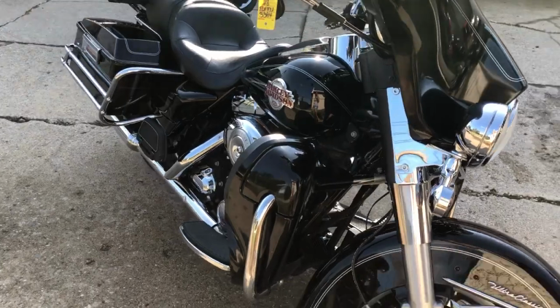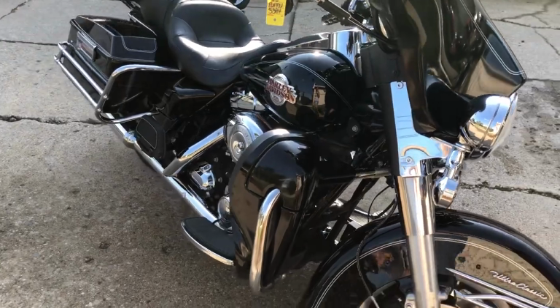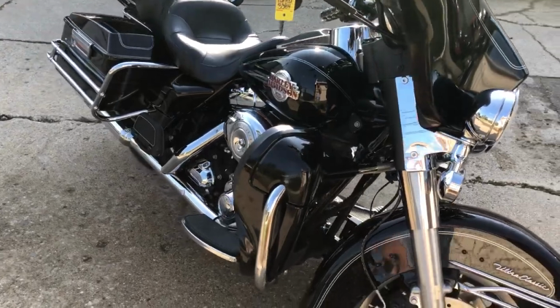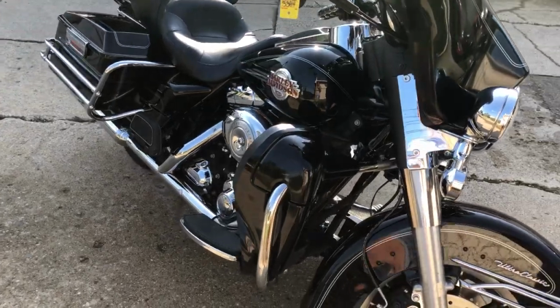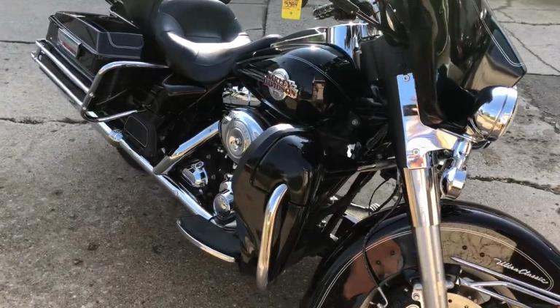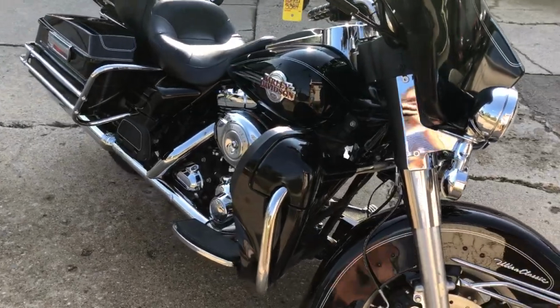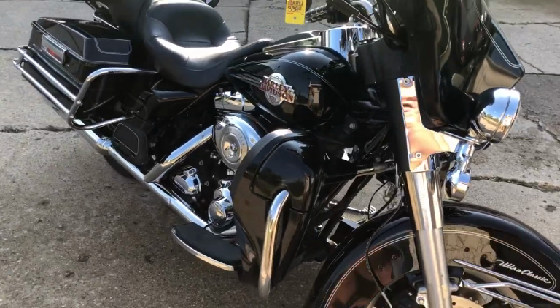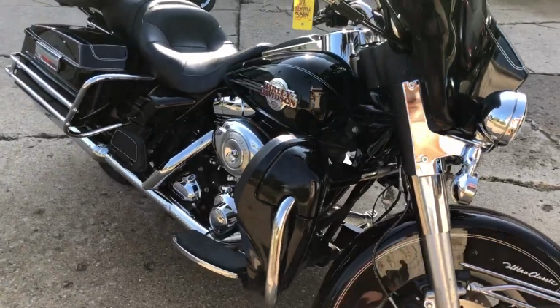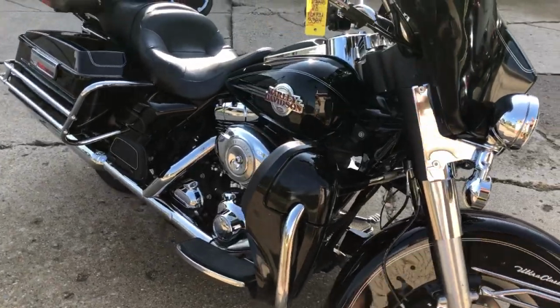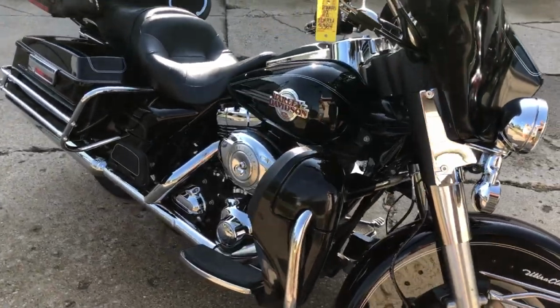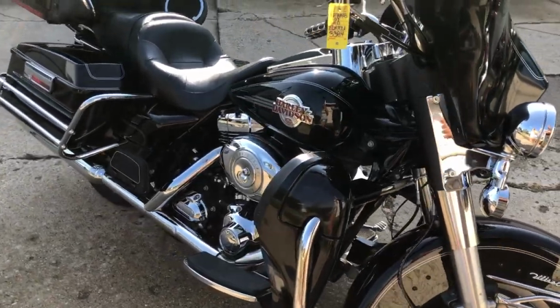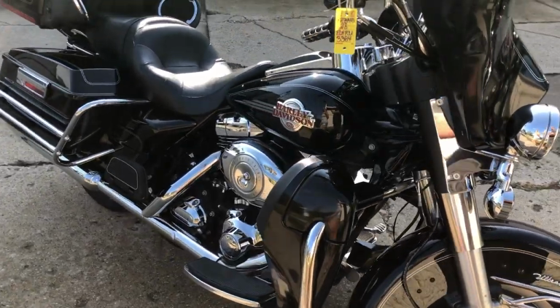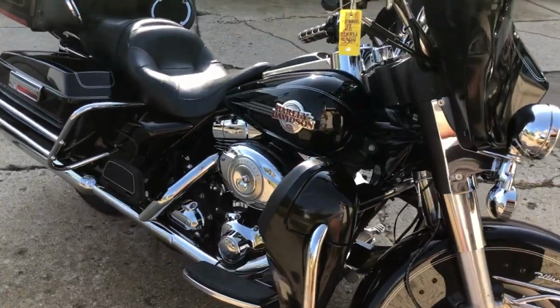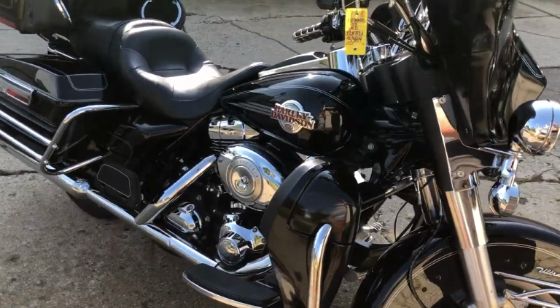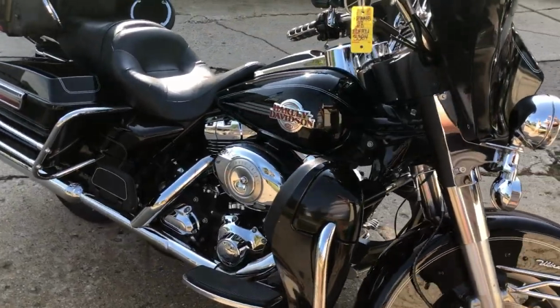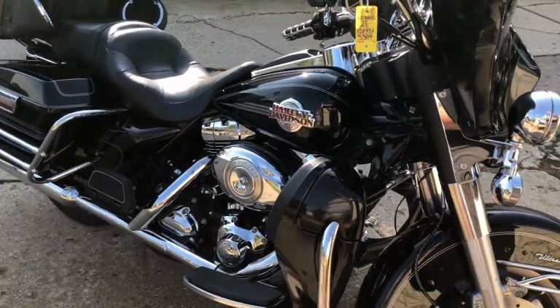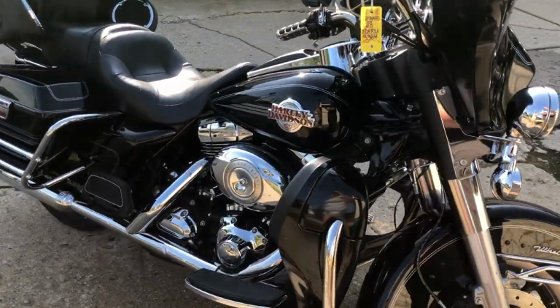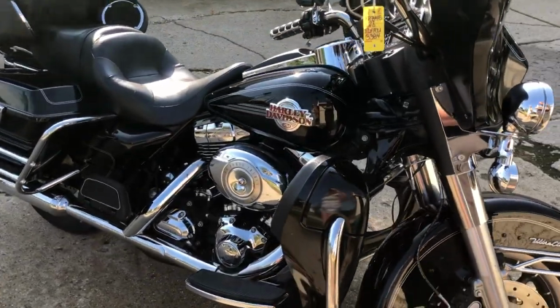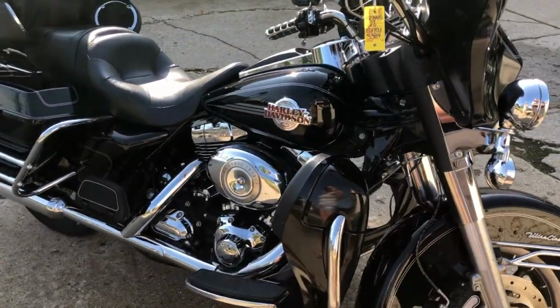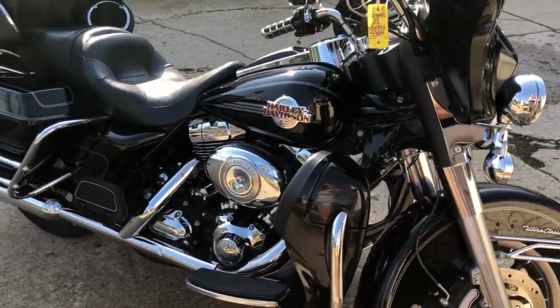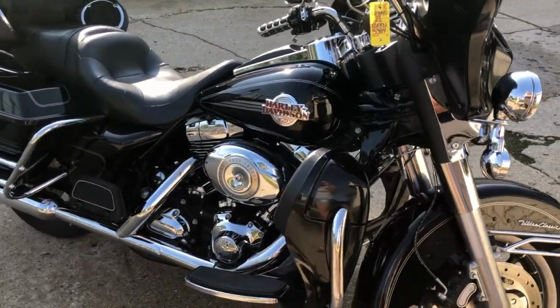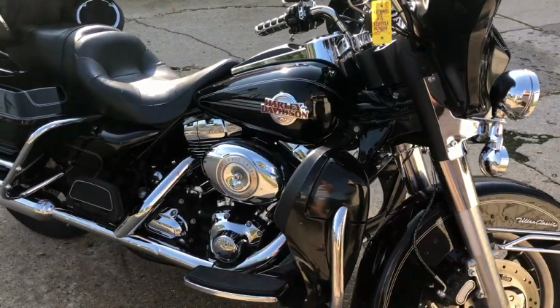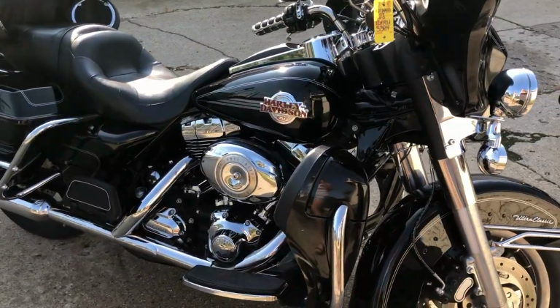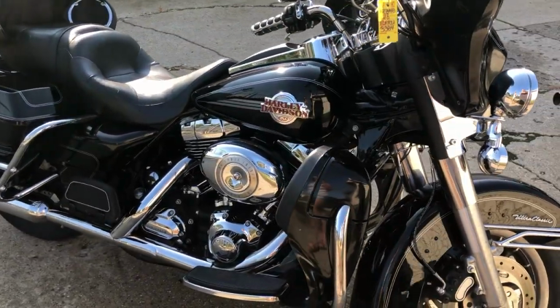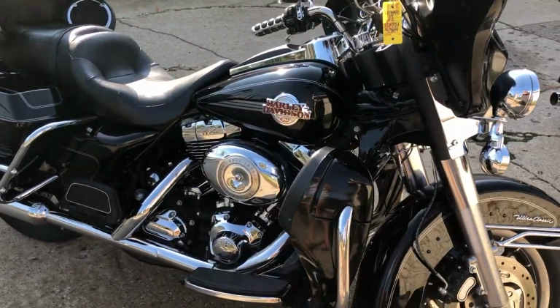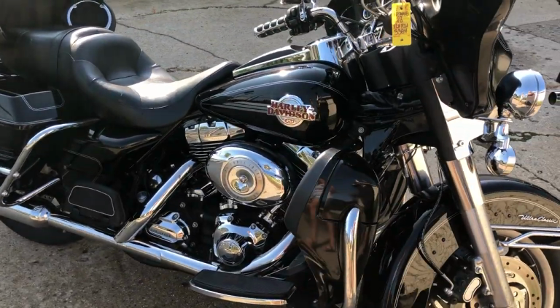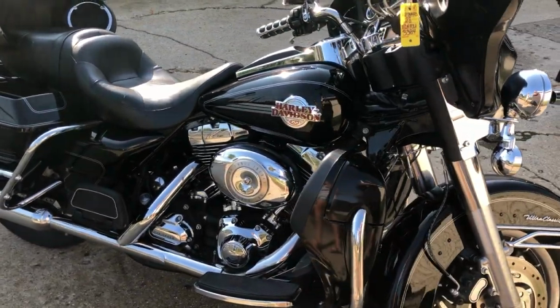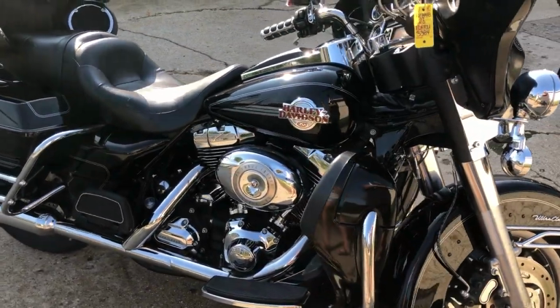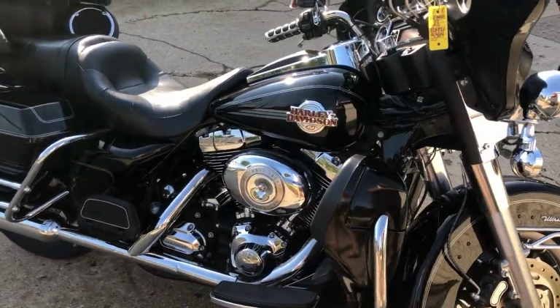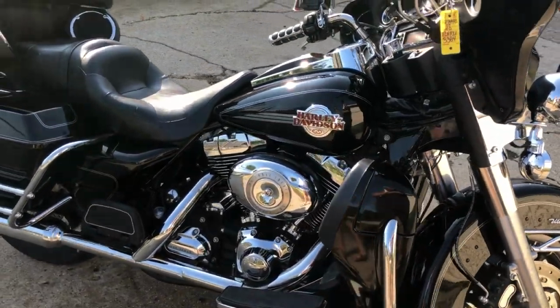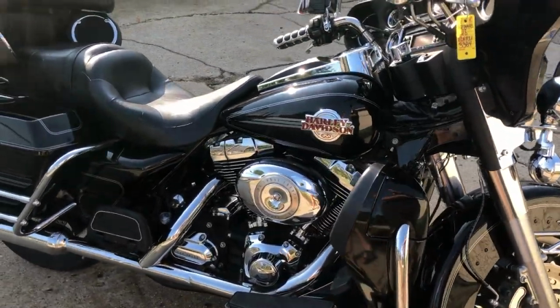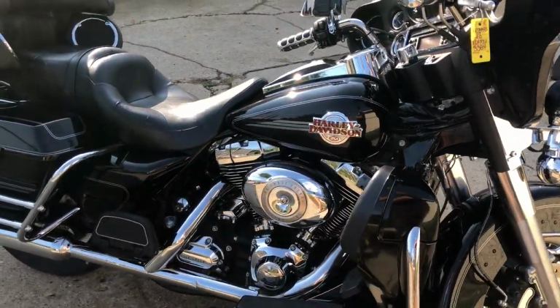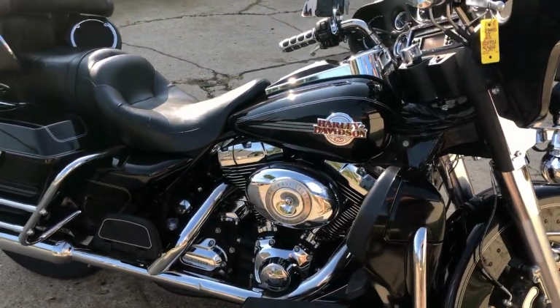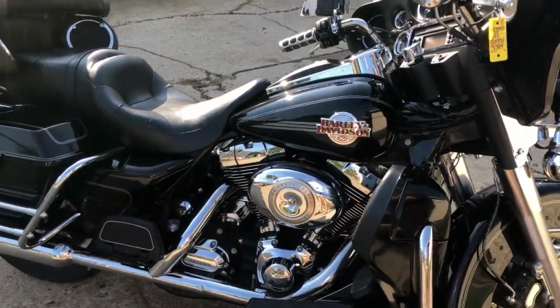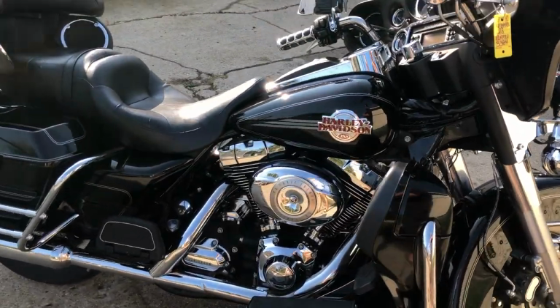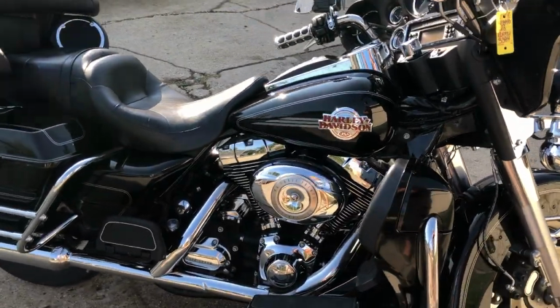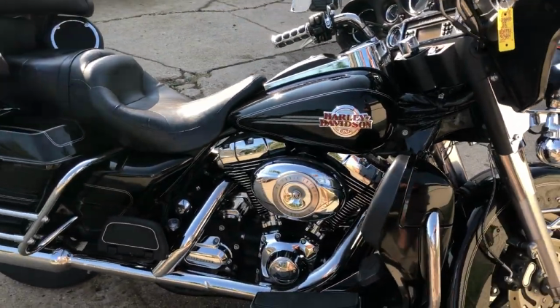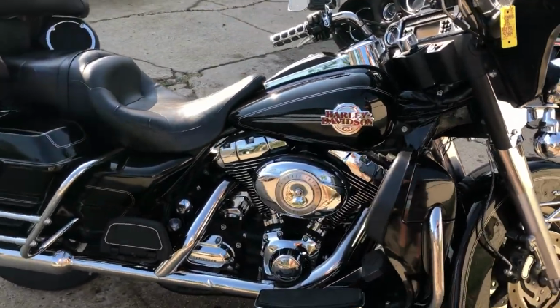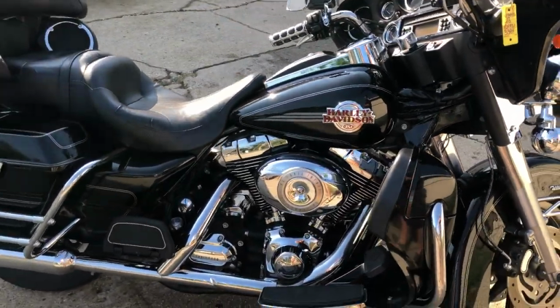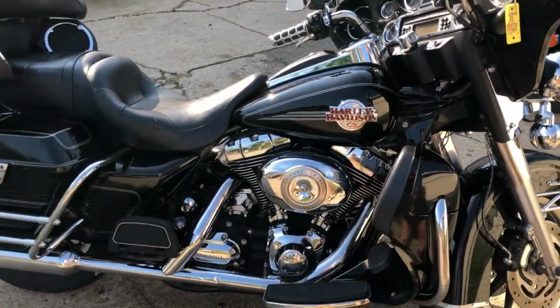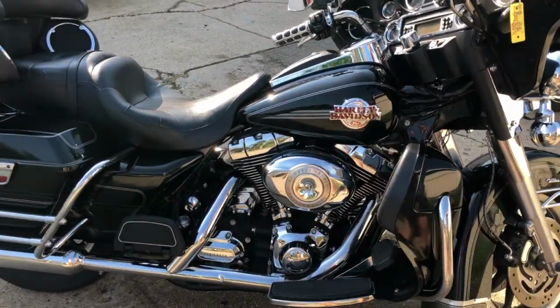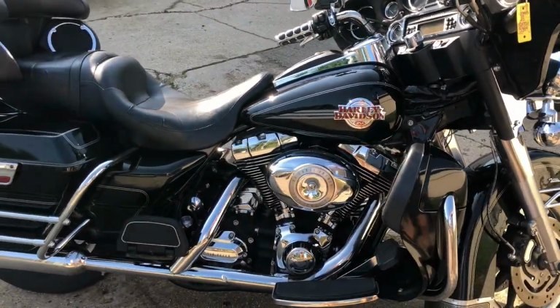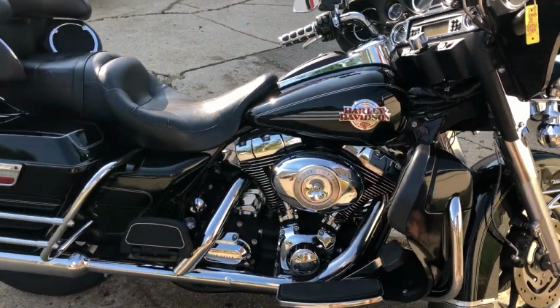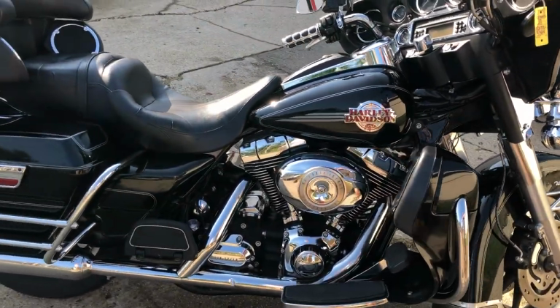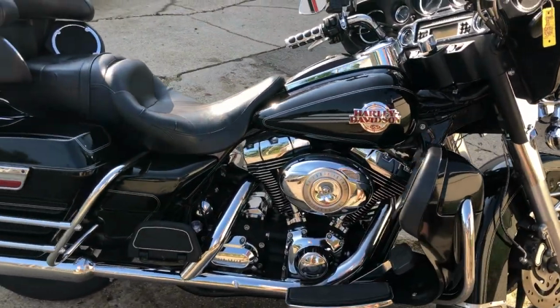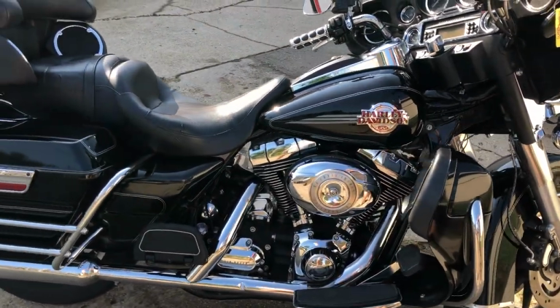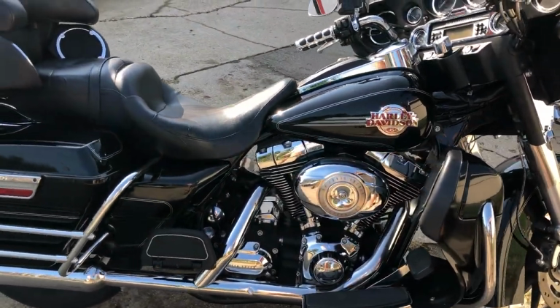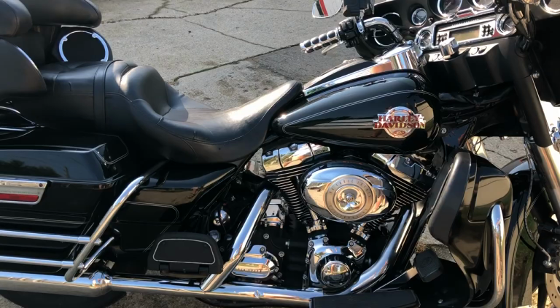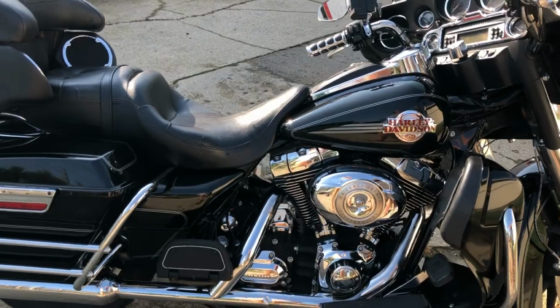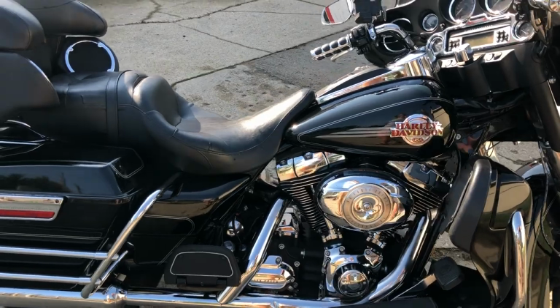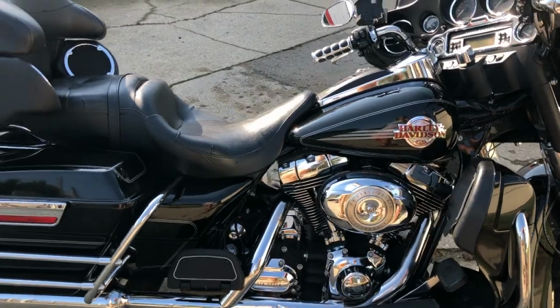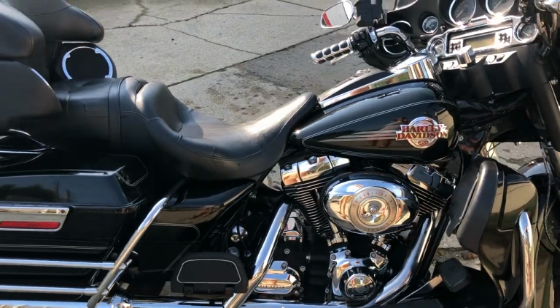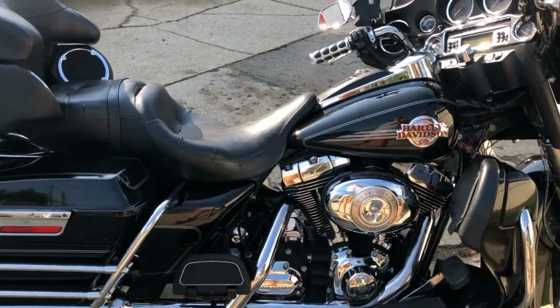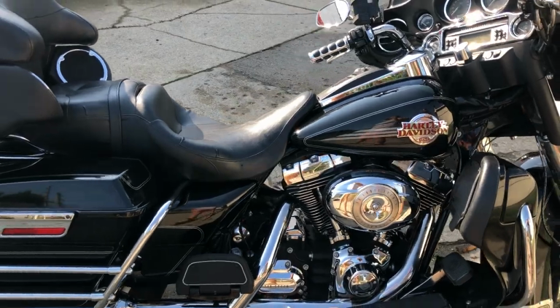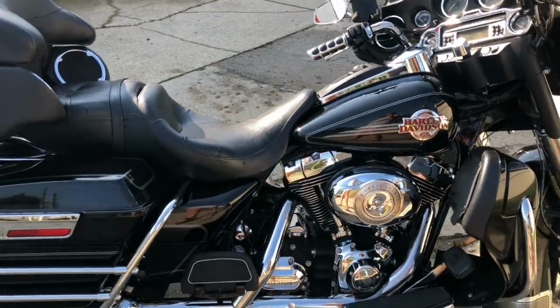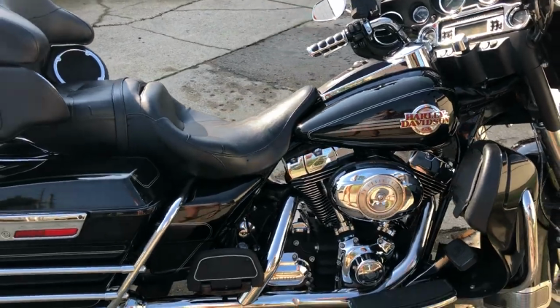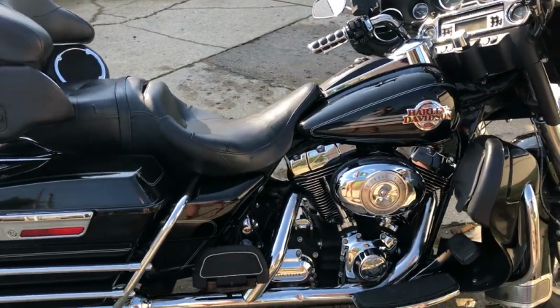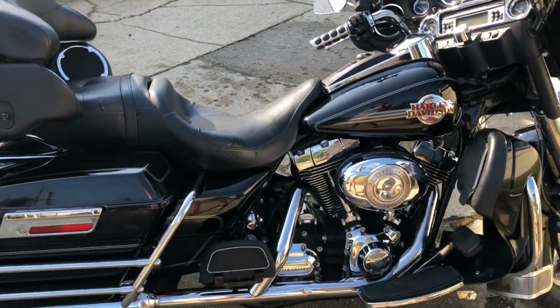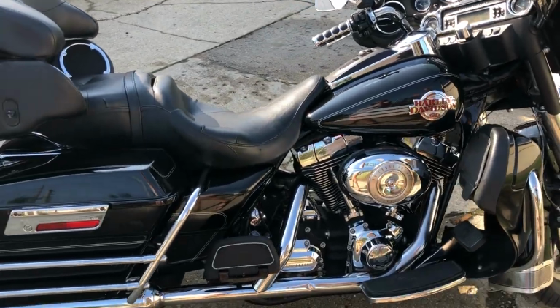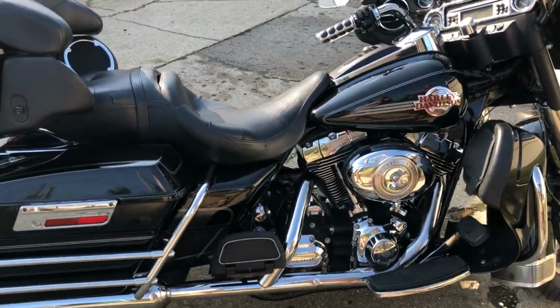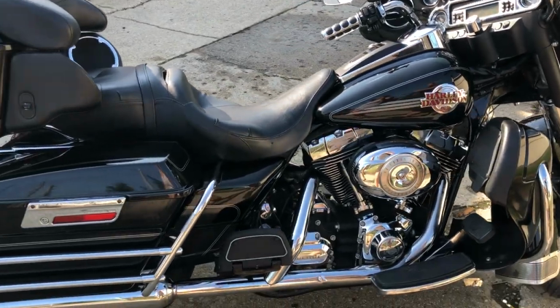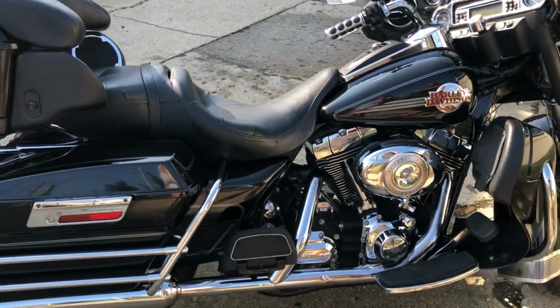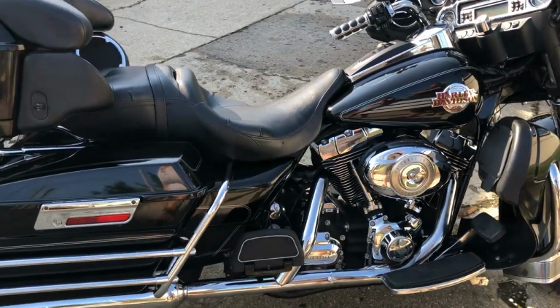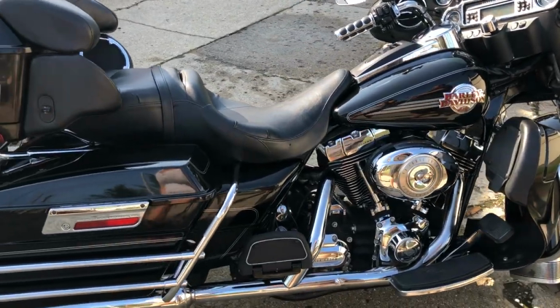Super clean bike. High gloss vivid black paint, shines like new. Tons of chrome, all stock. No modifications on this one.